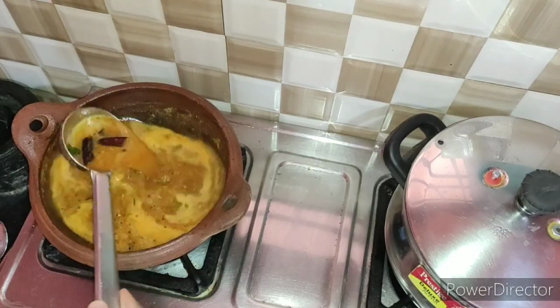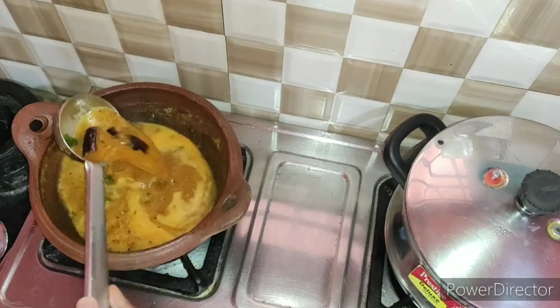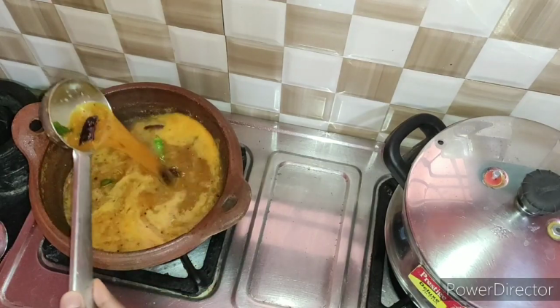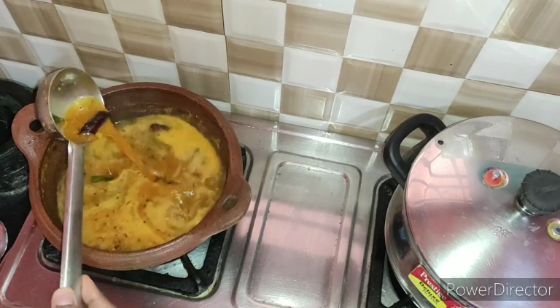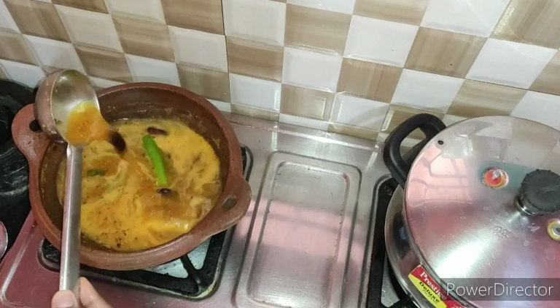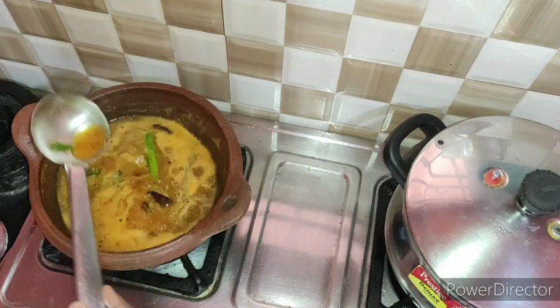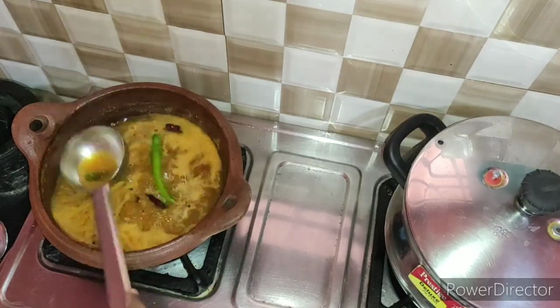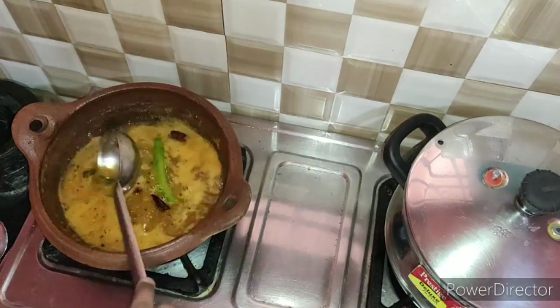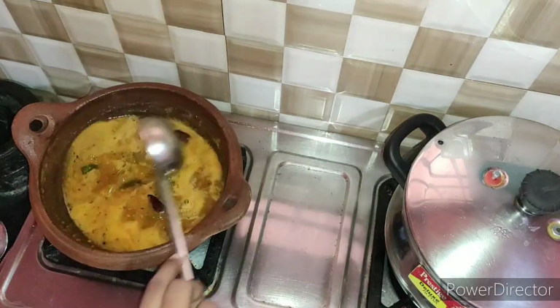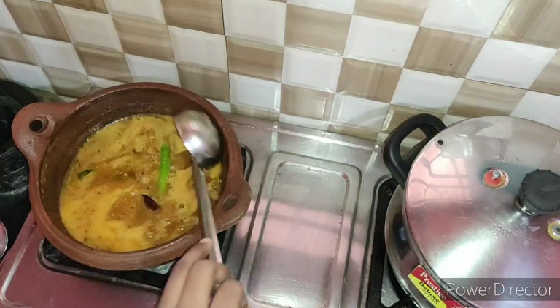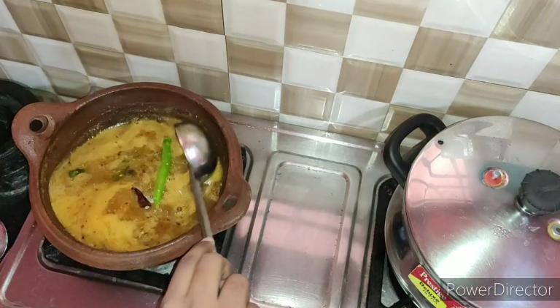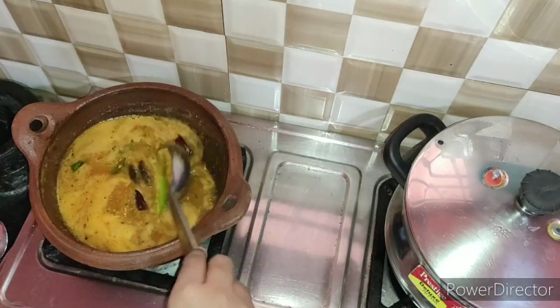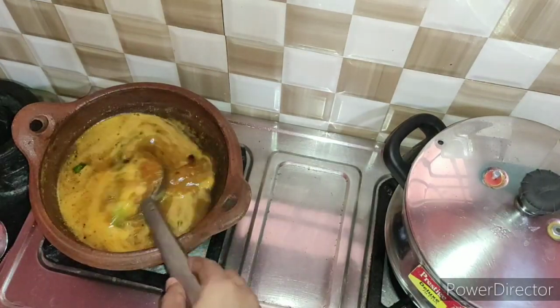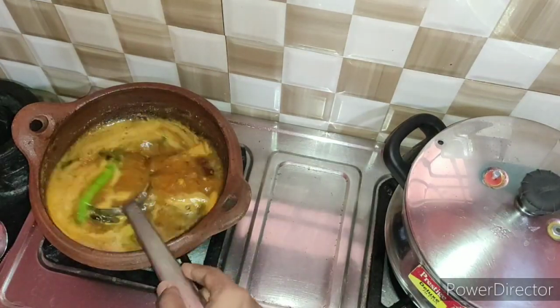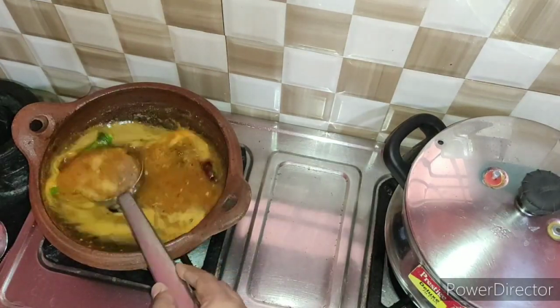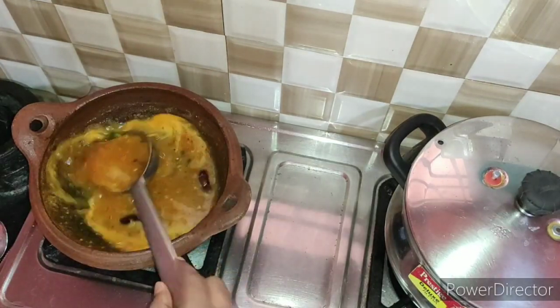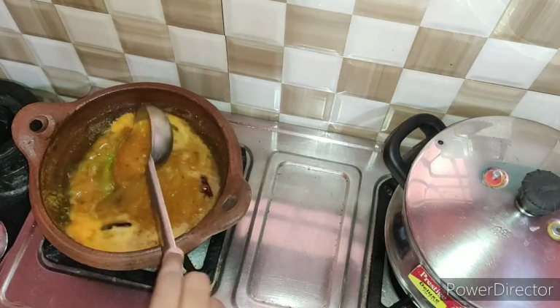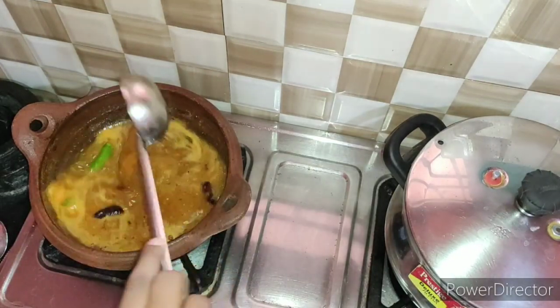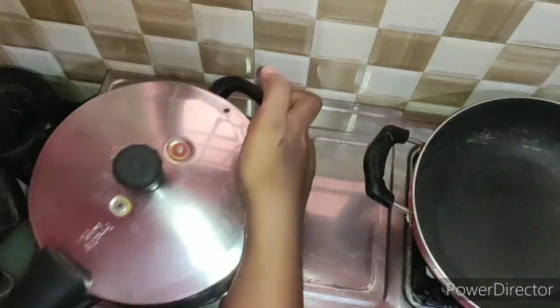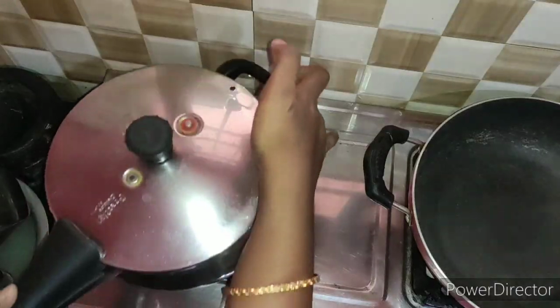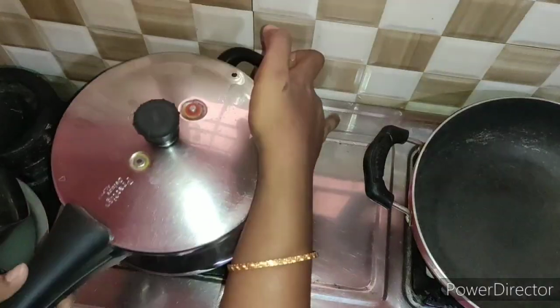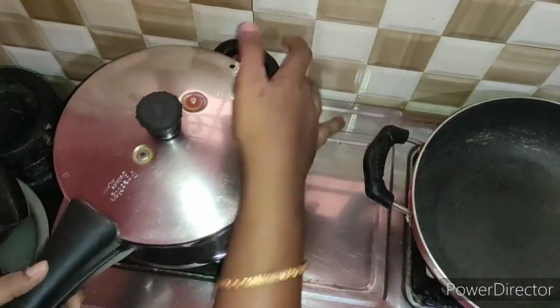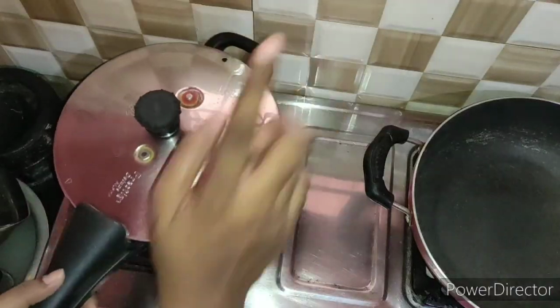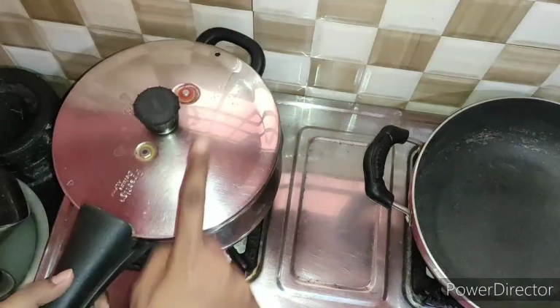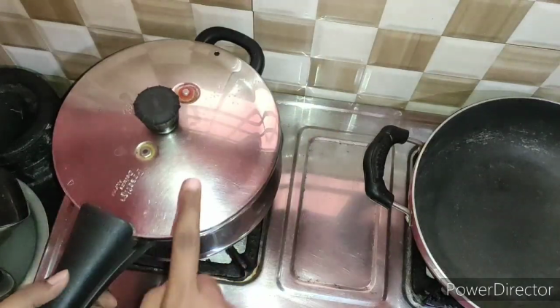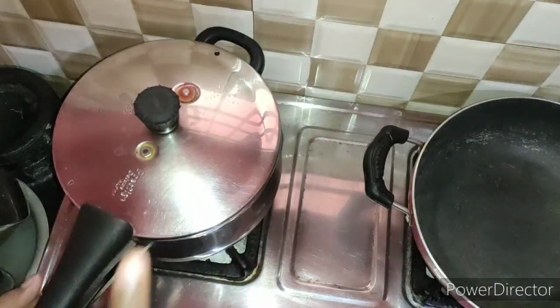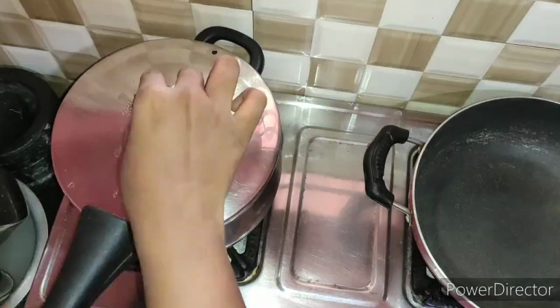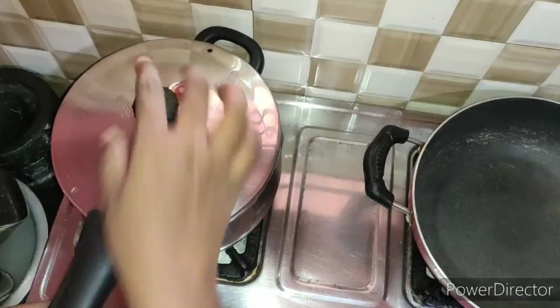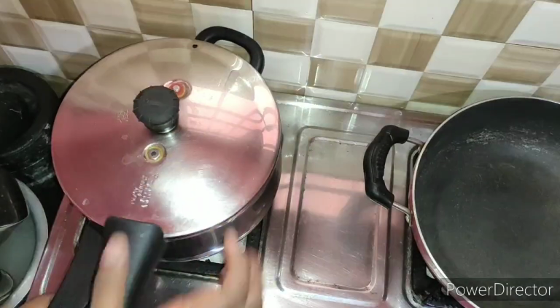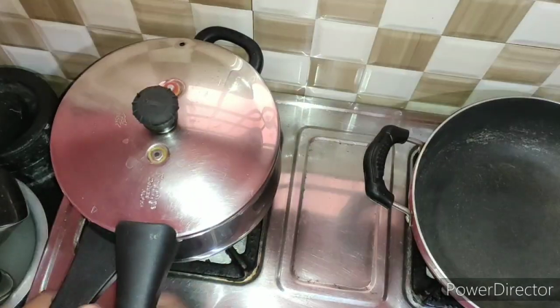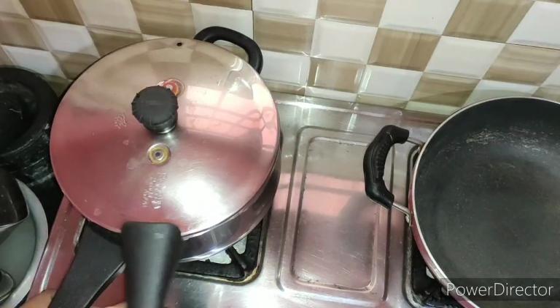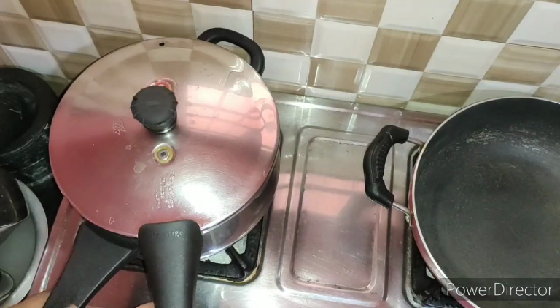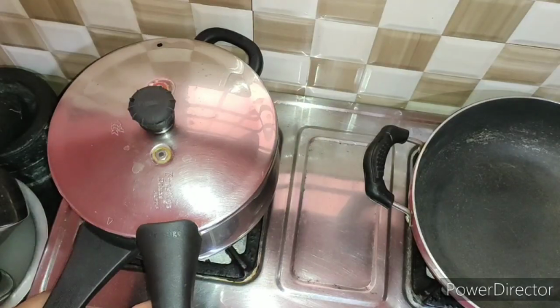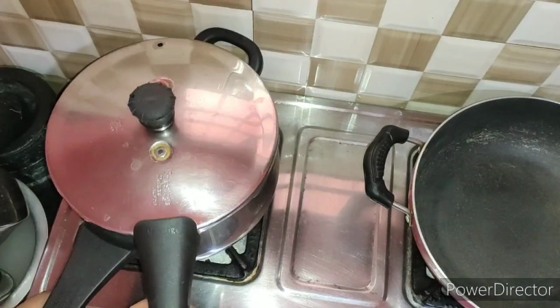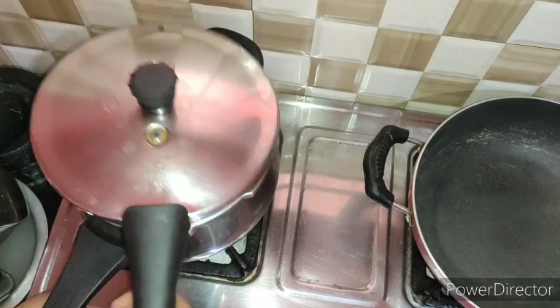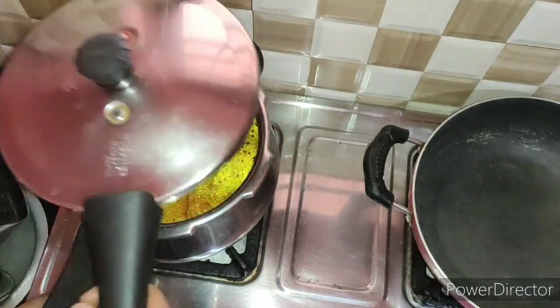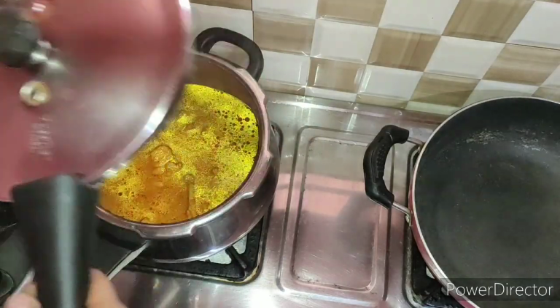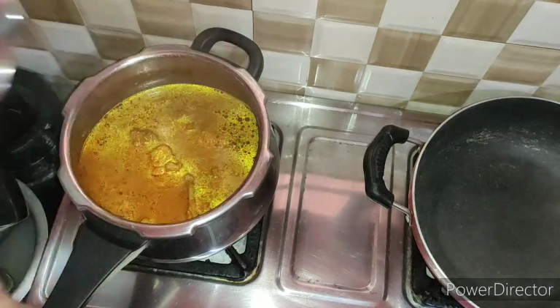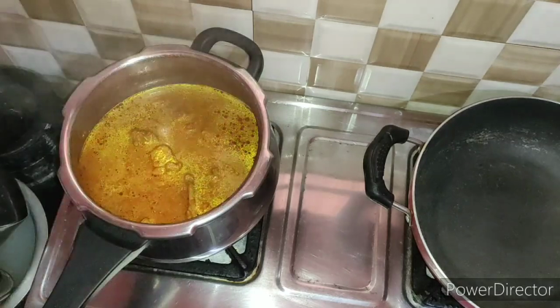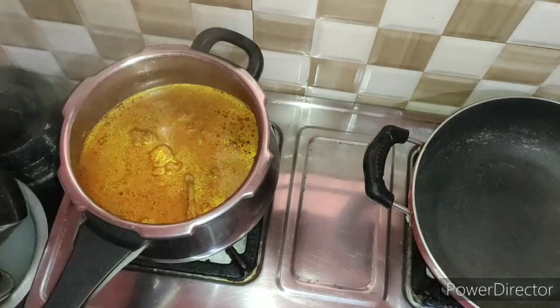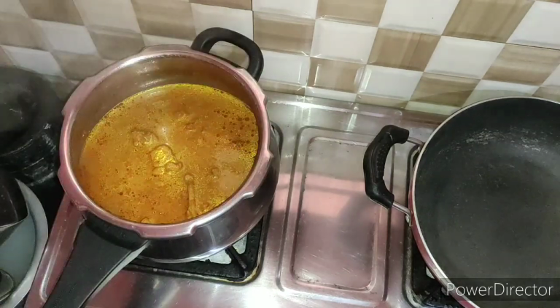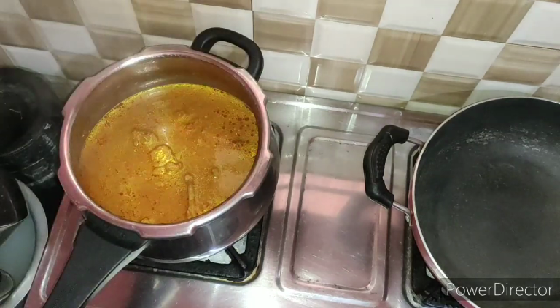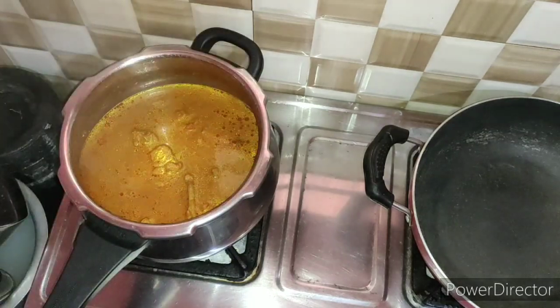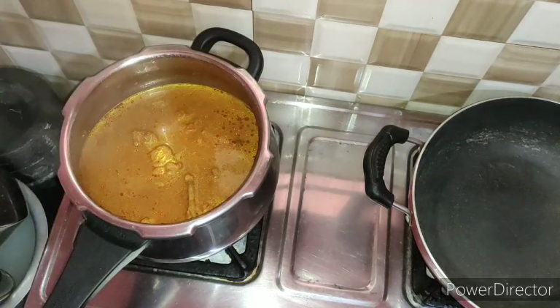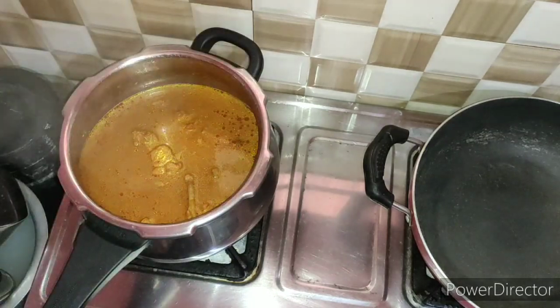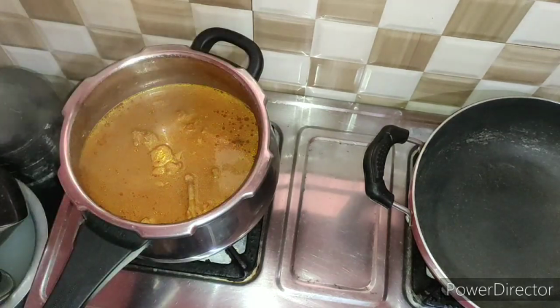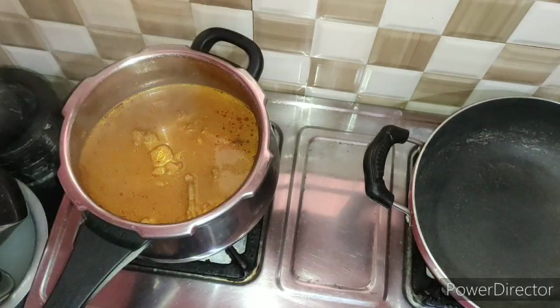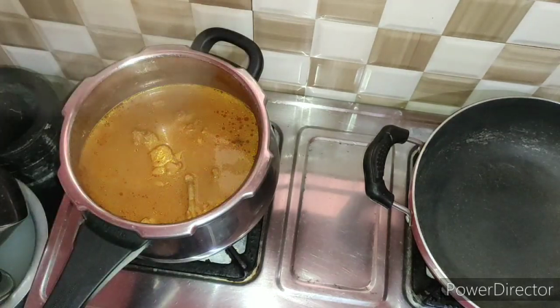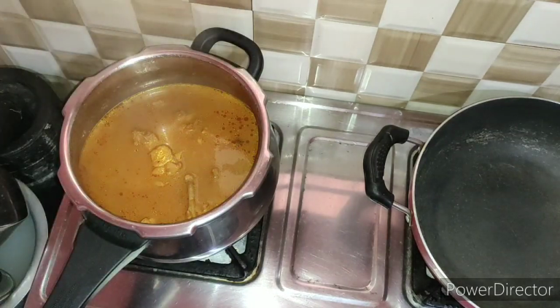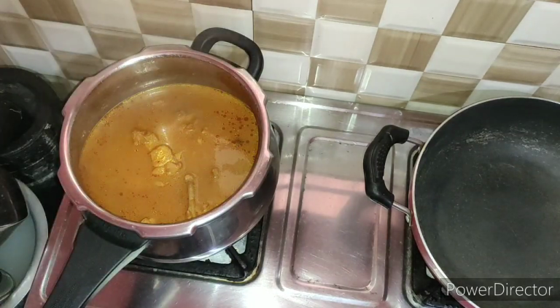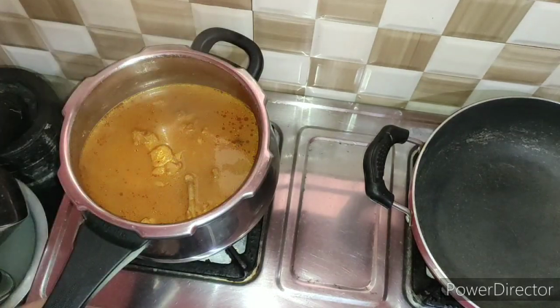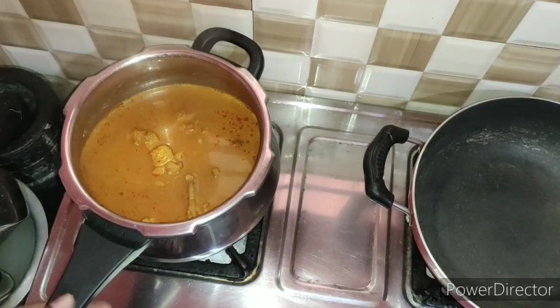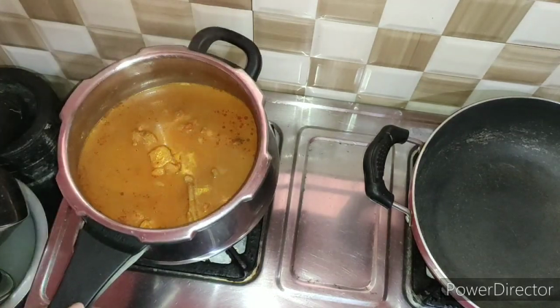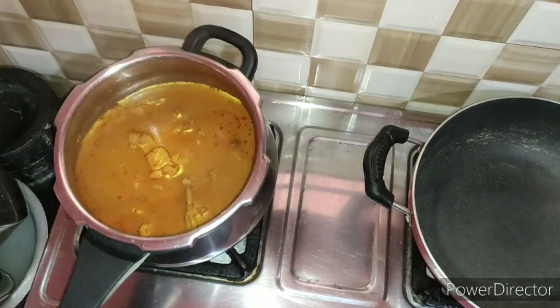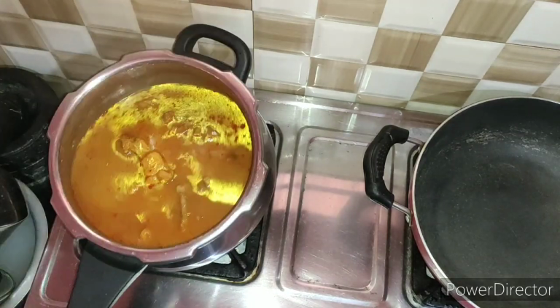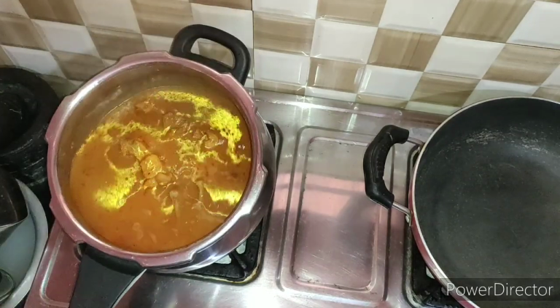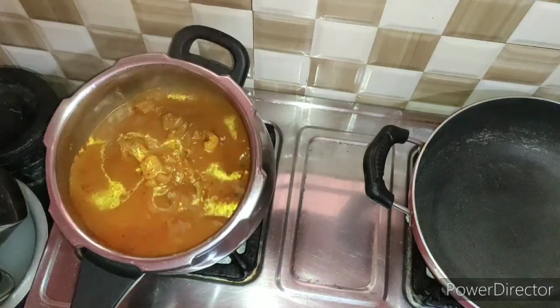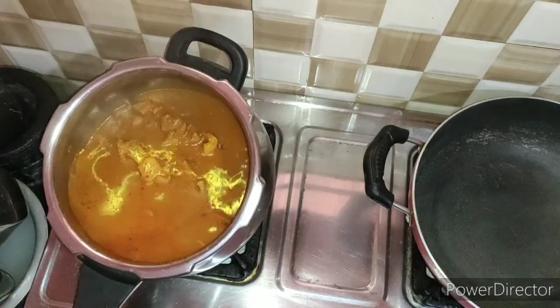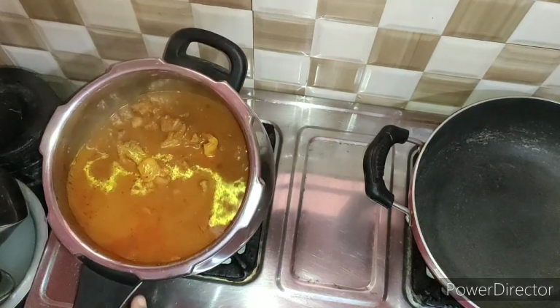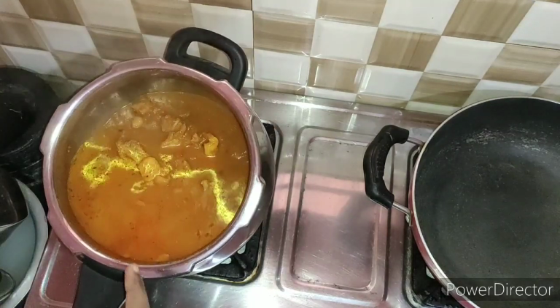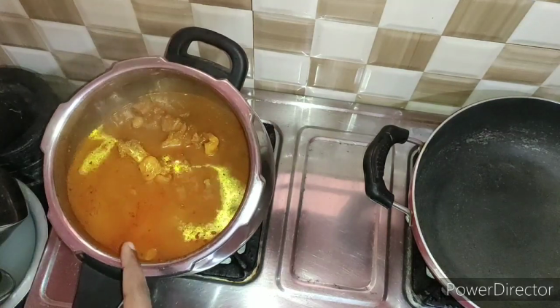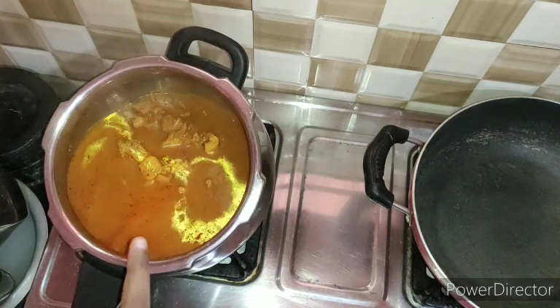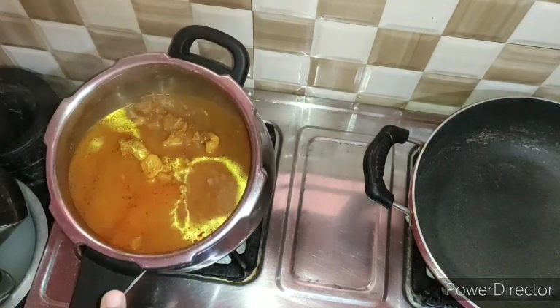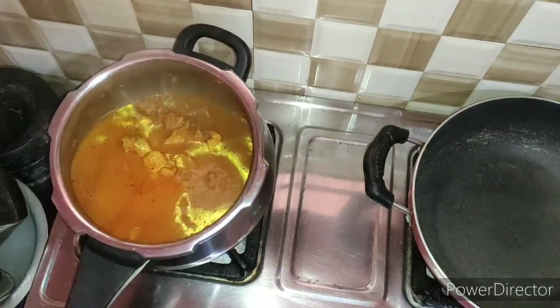The chicken is super tasty. Now the chicken needs 4 whistles in the pressure cooker. The chicken will be juicy and soft.